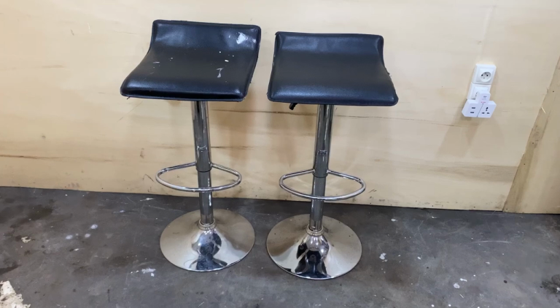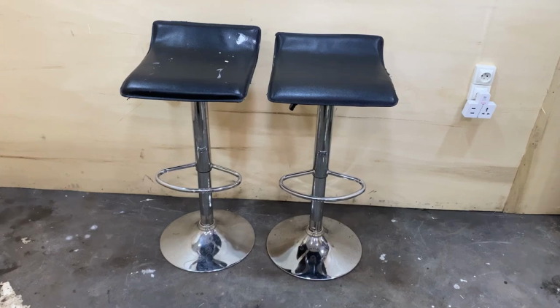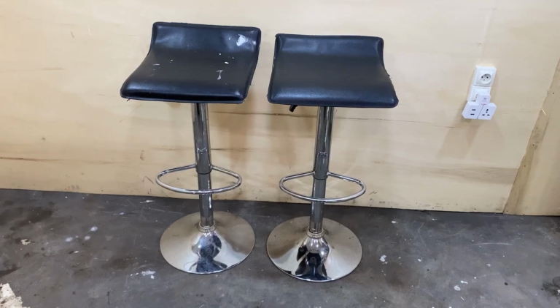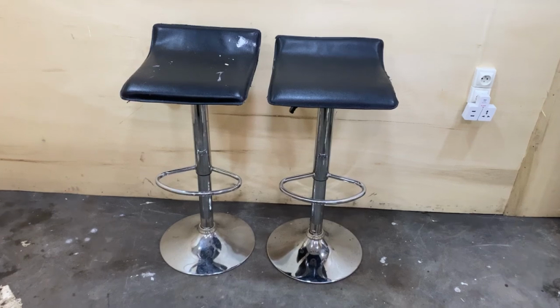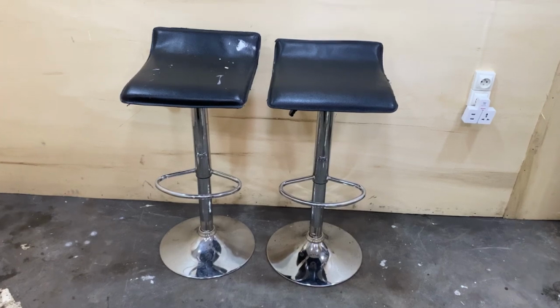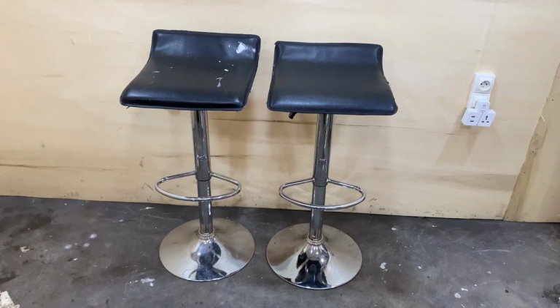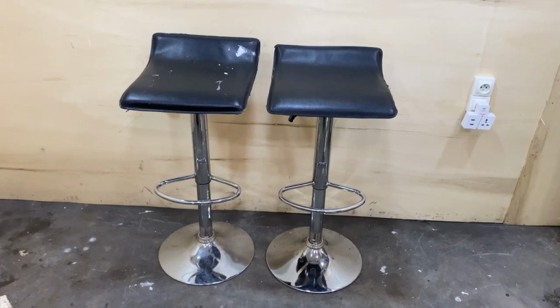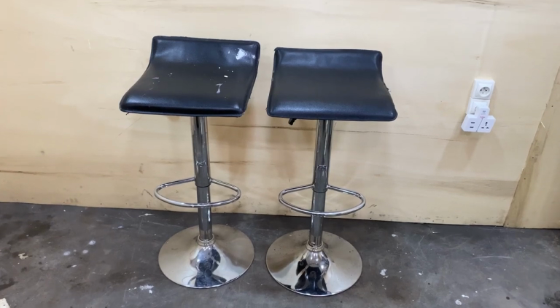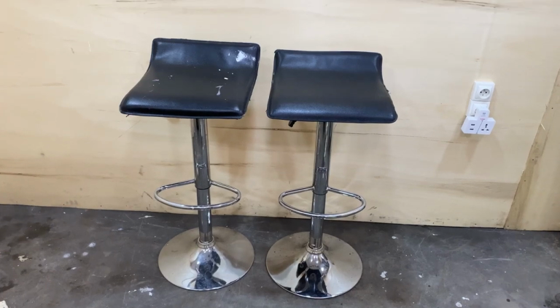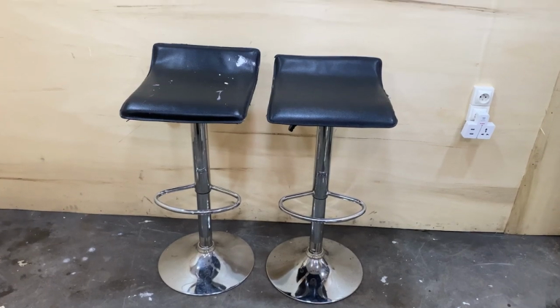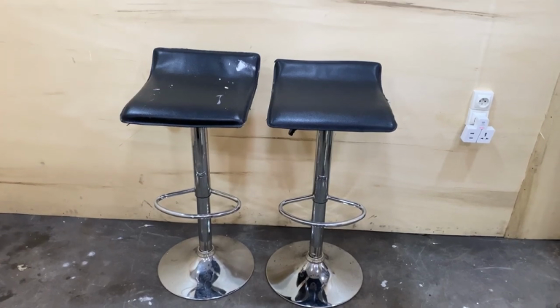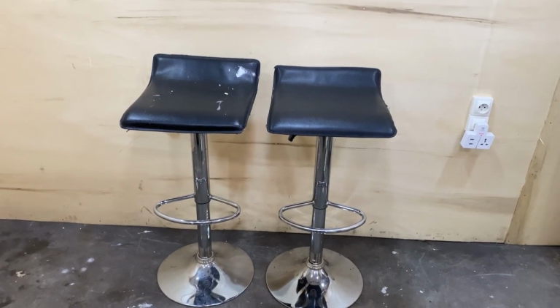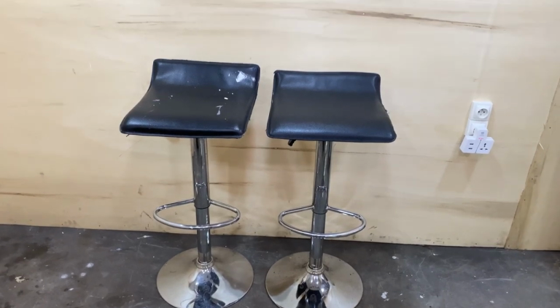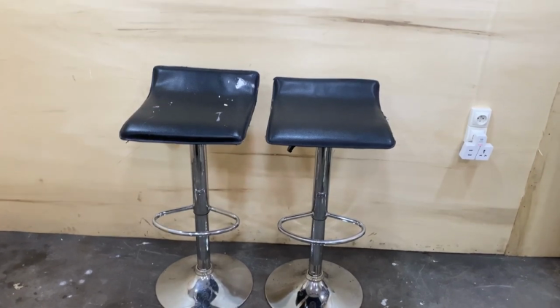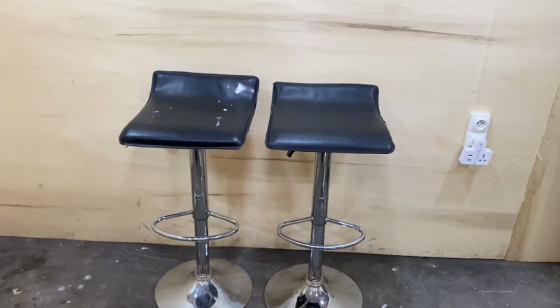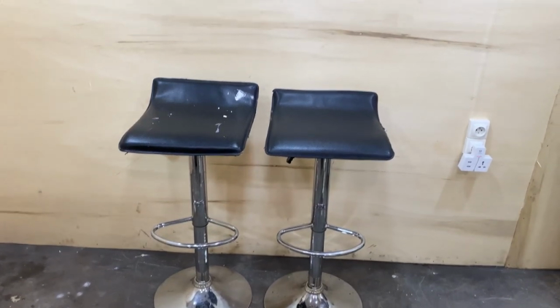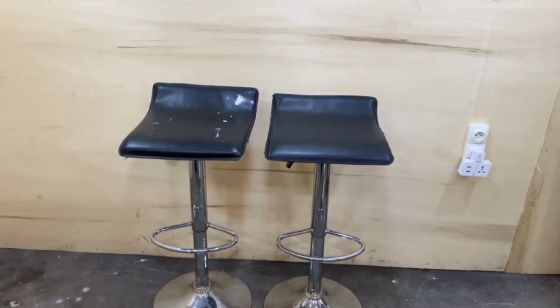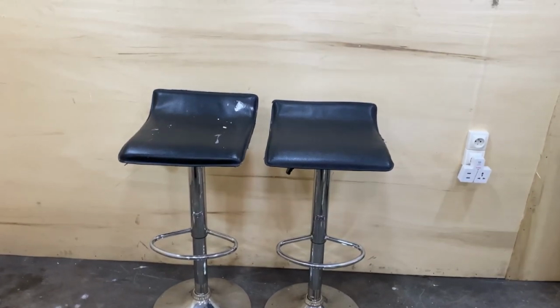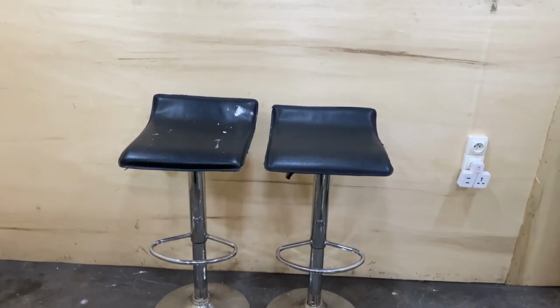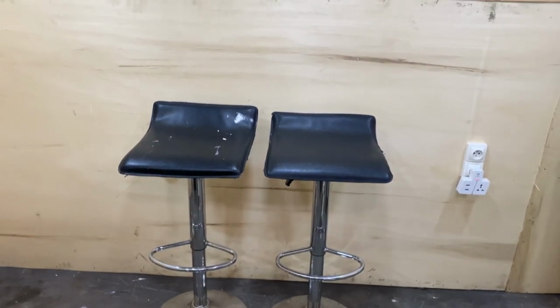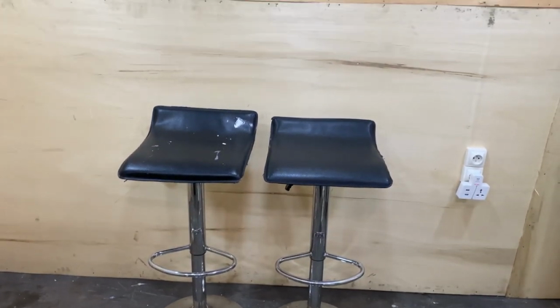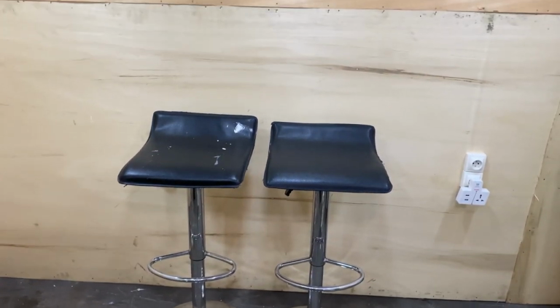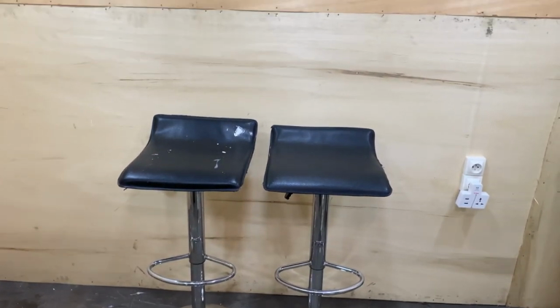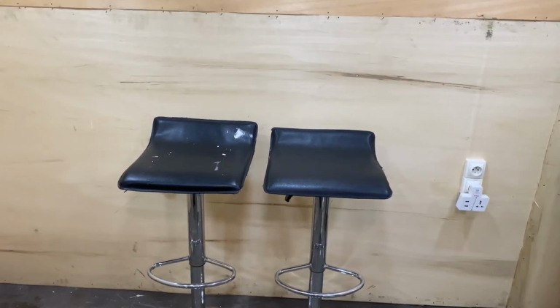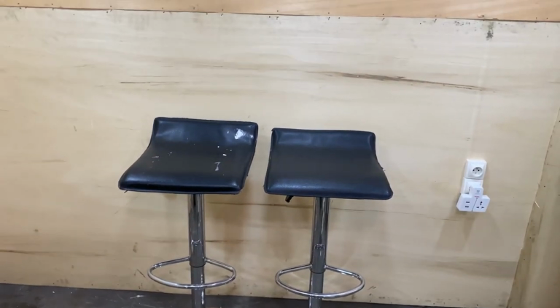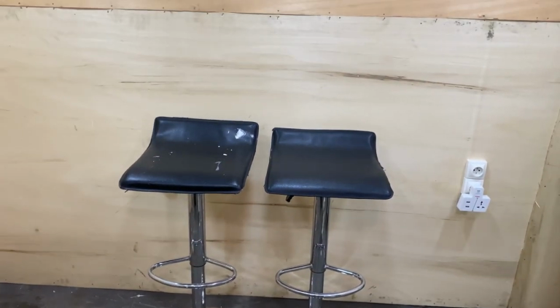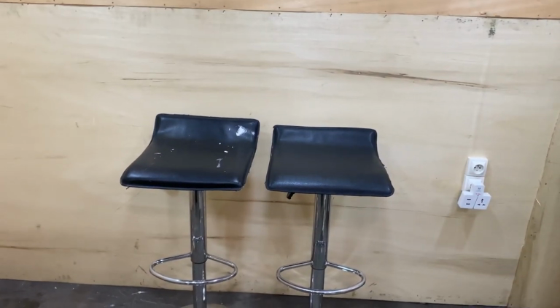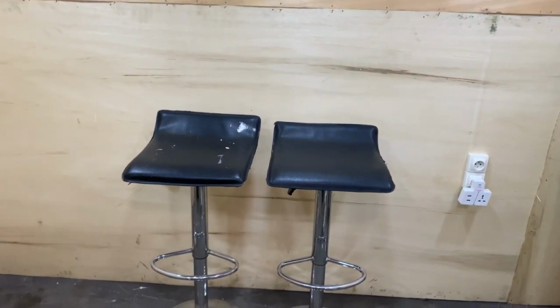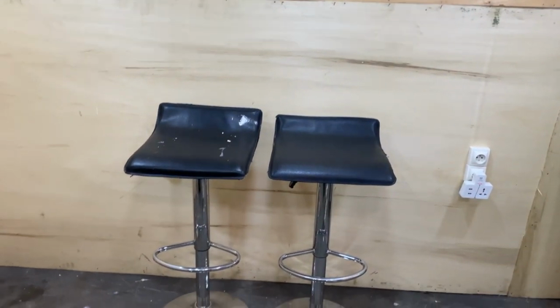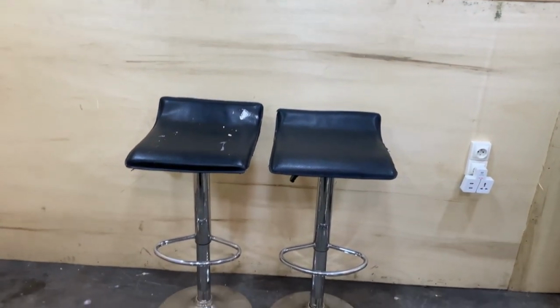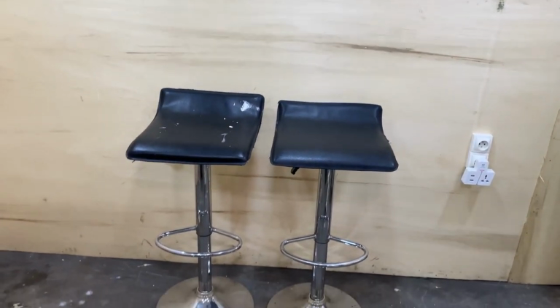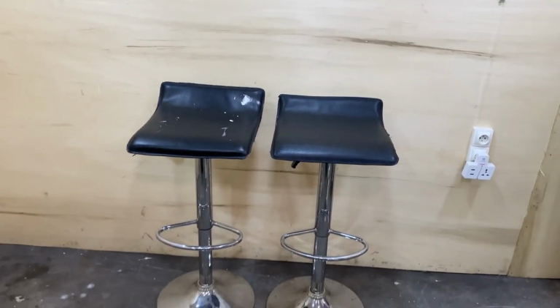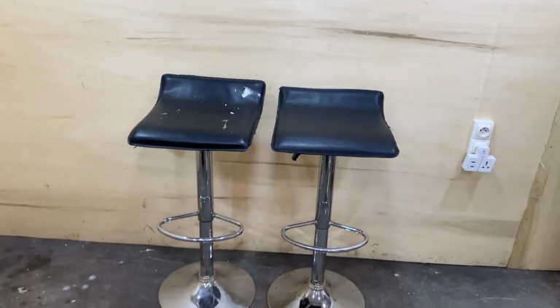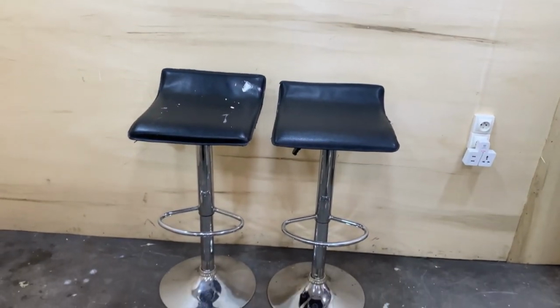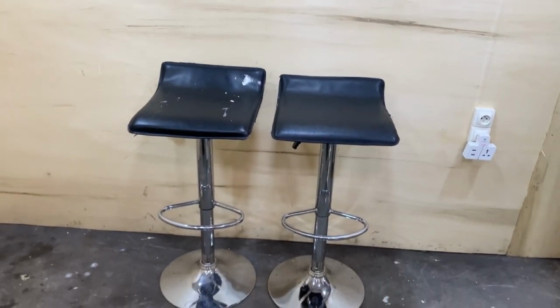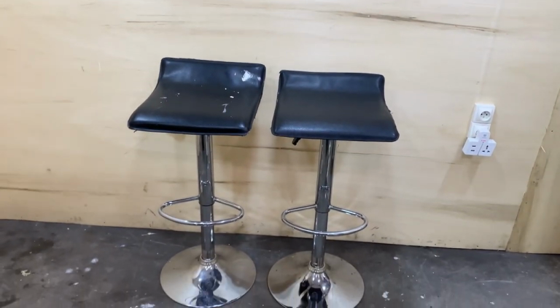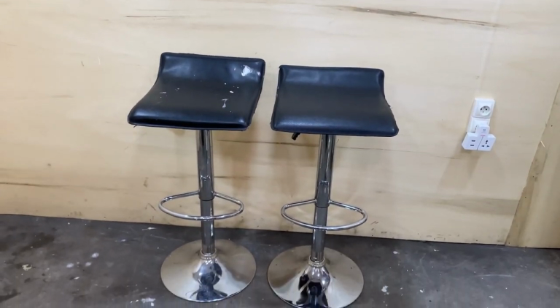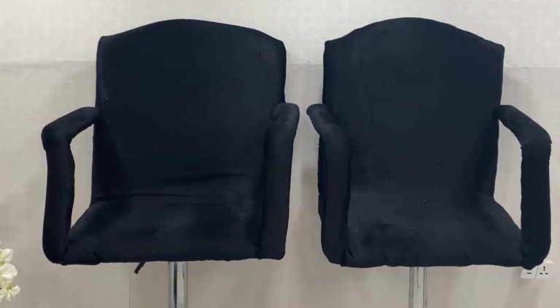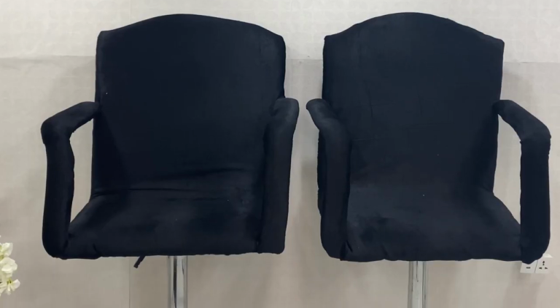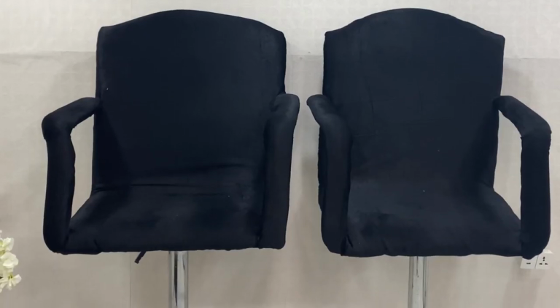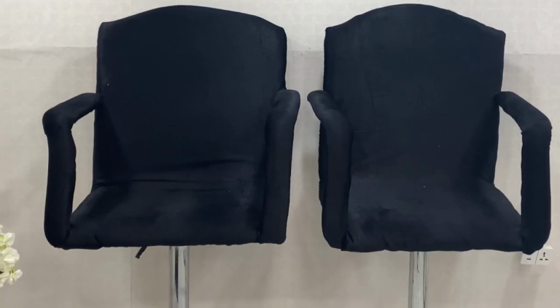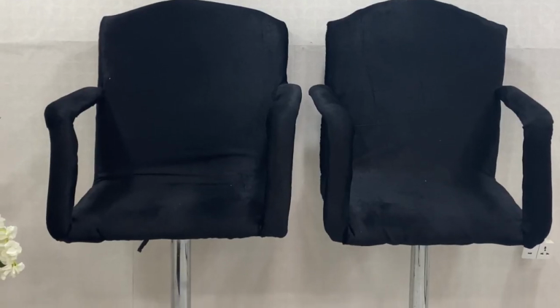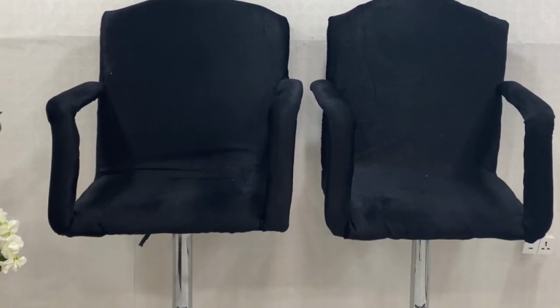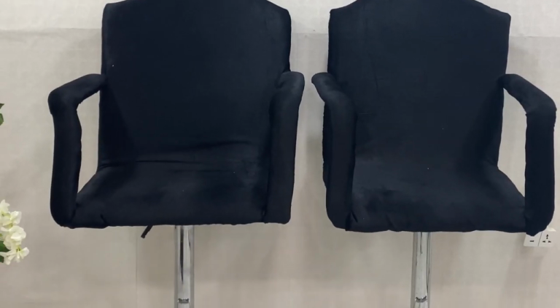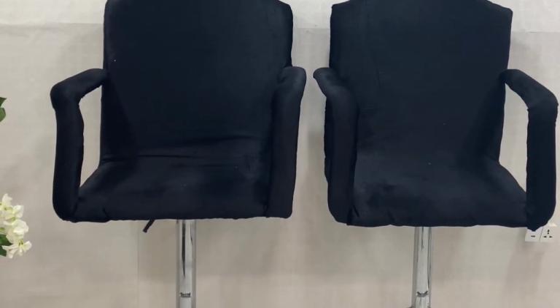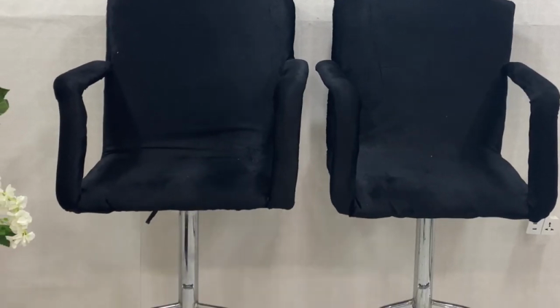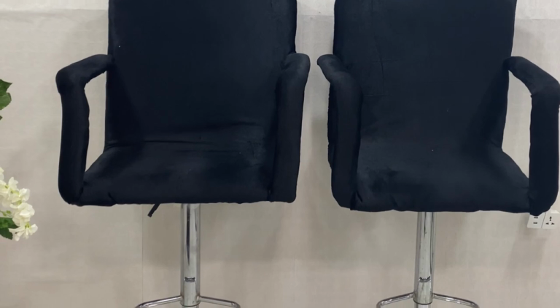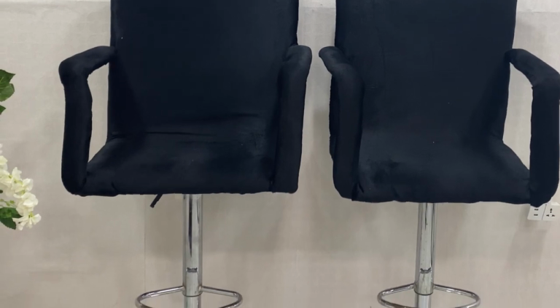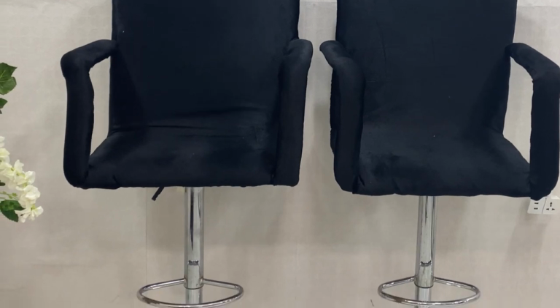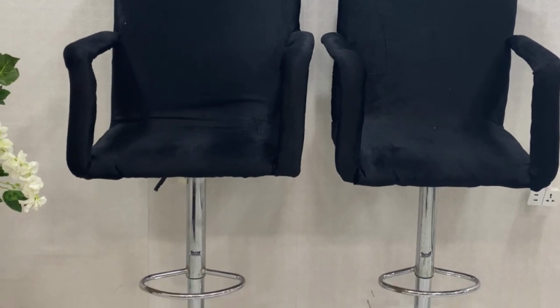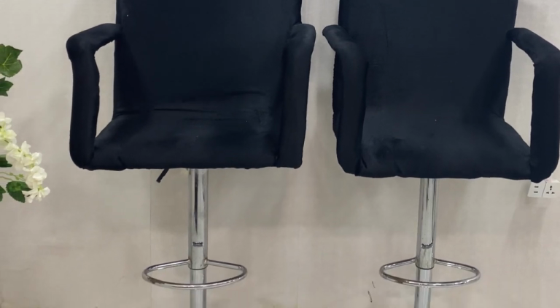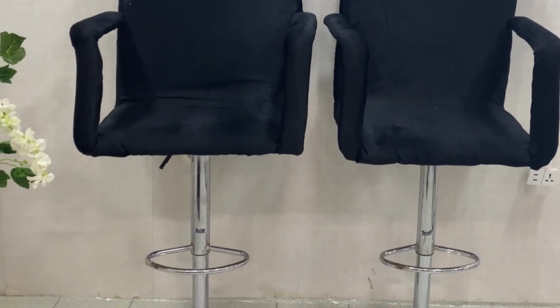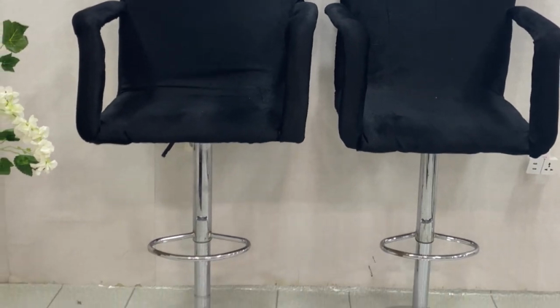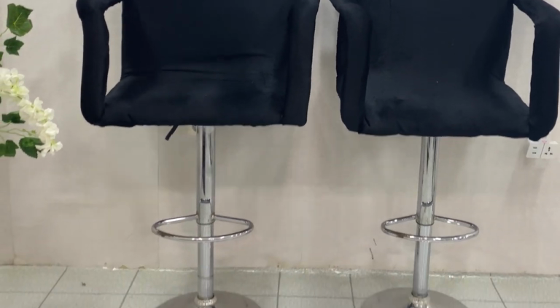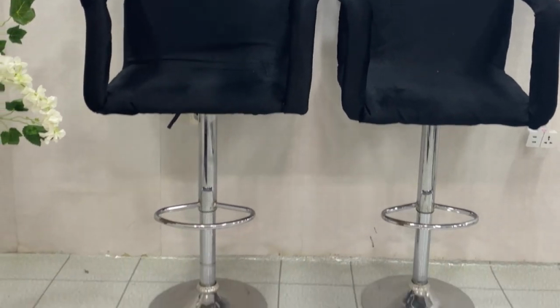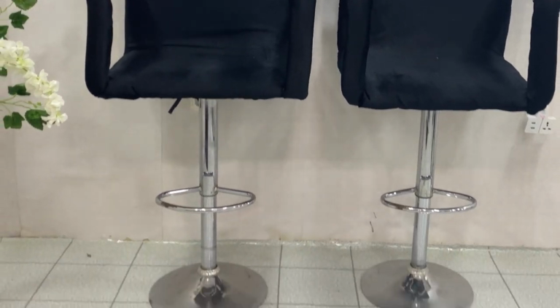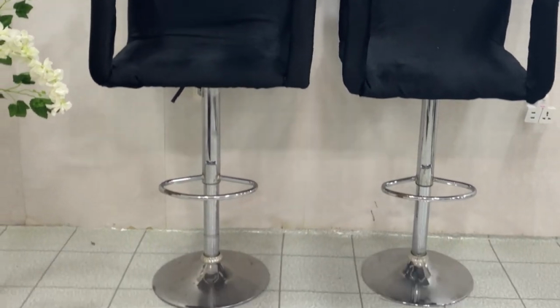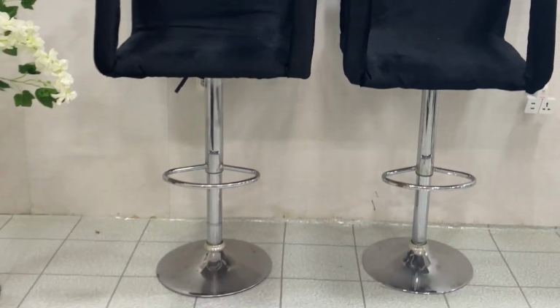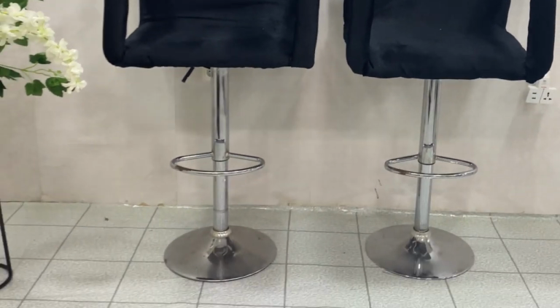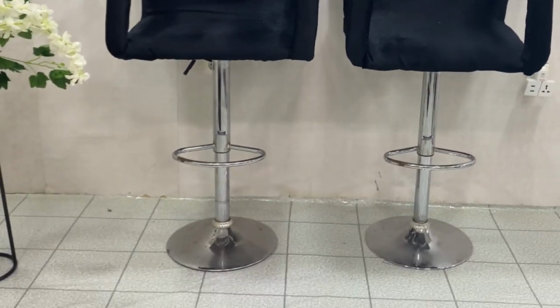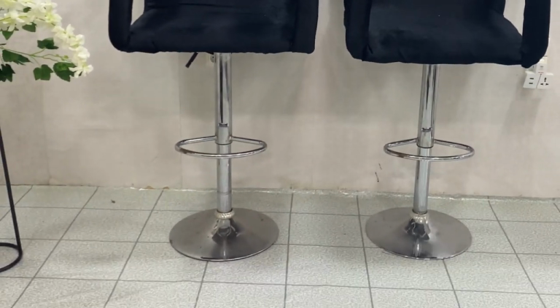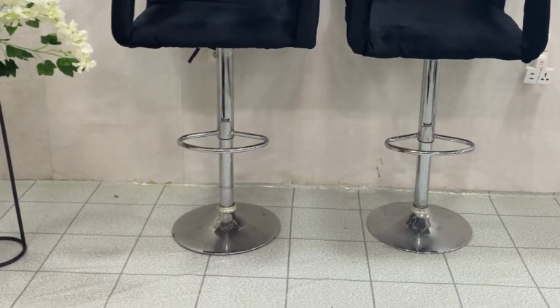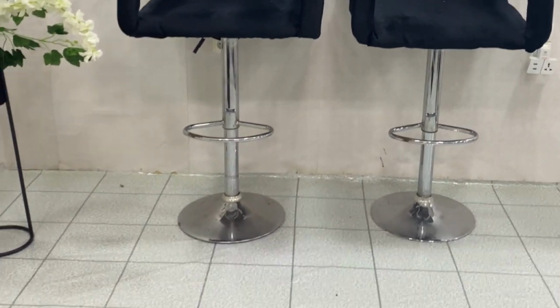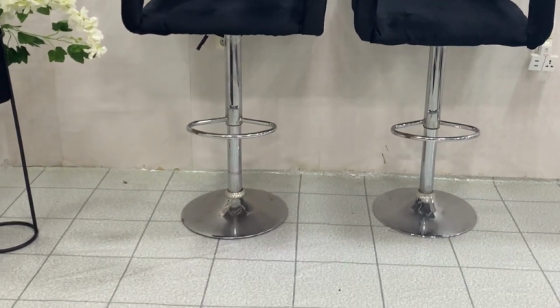Hi guys, welcome back to my channel! Today we're going to be going from this to this — if you want to see how I do that, please stay tuned.